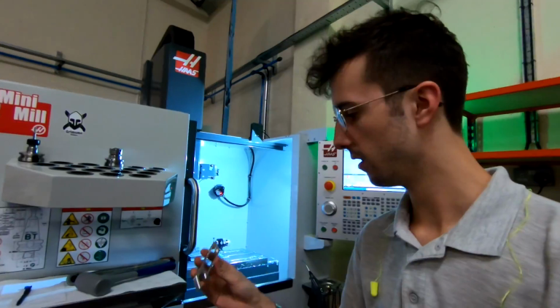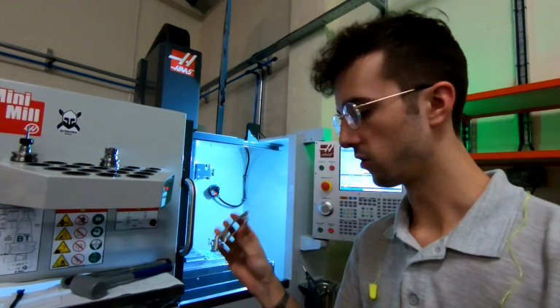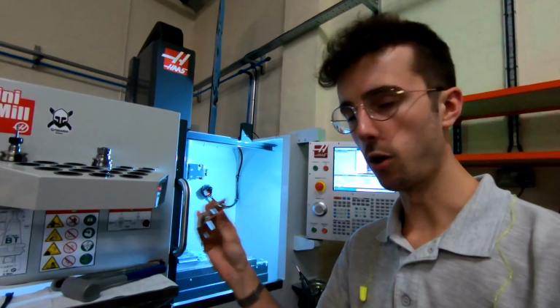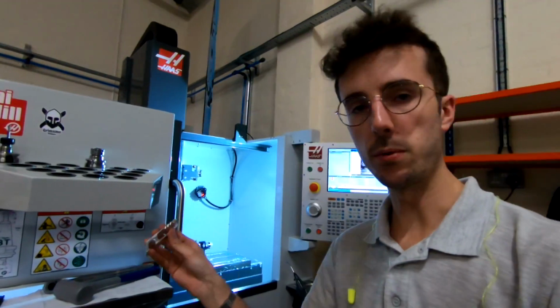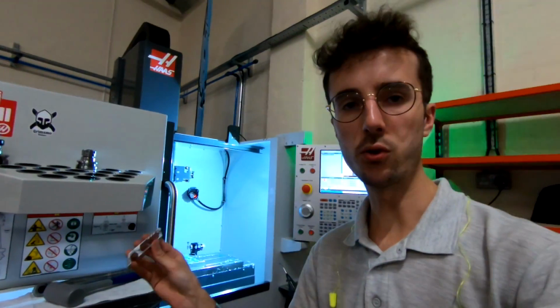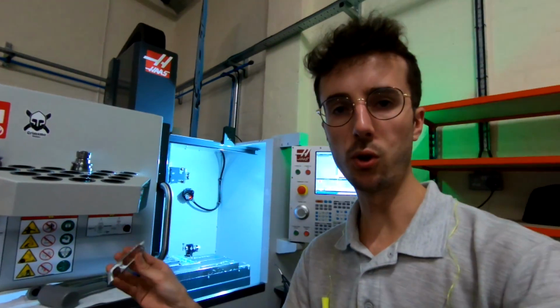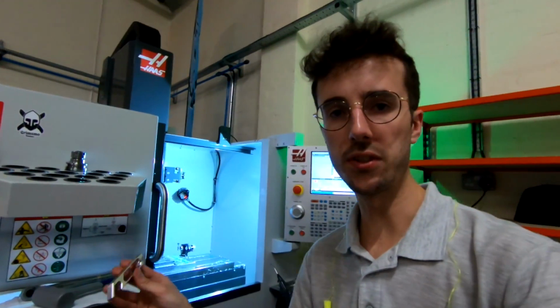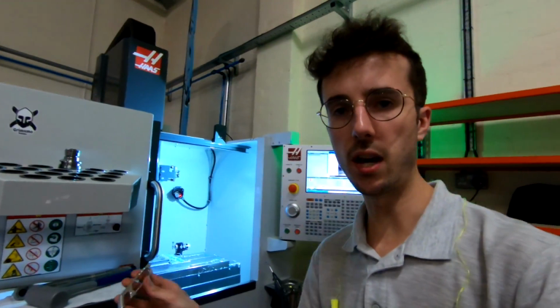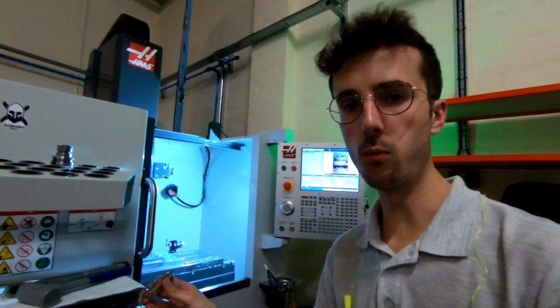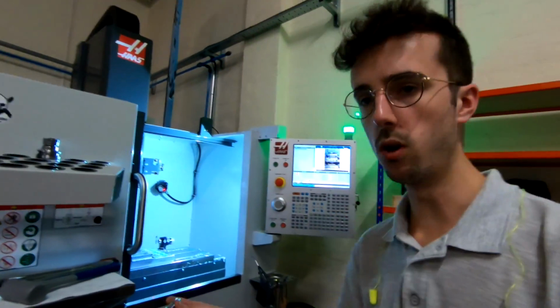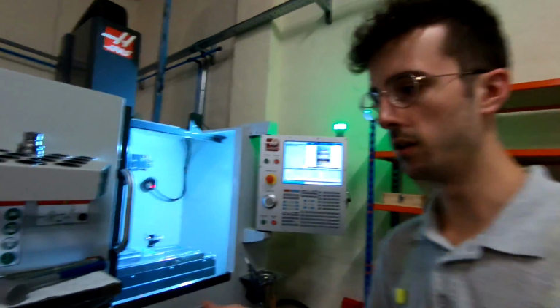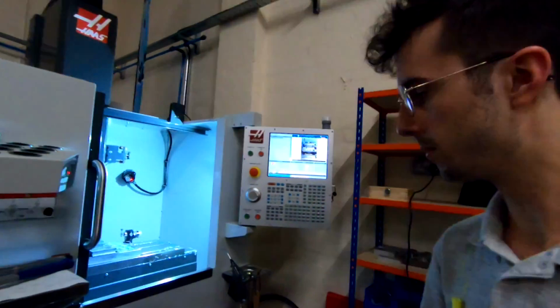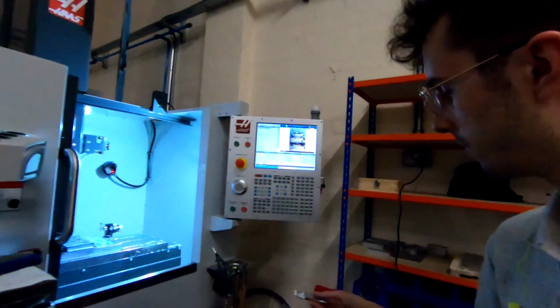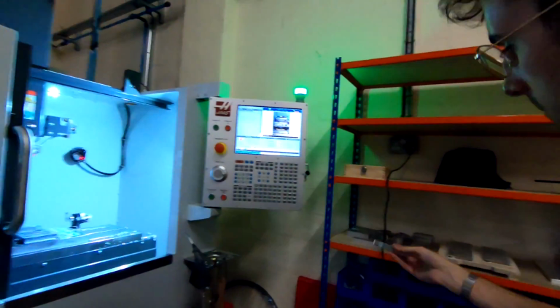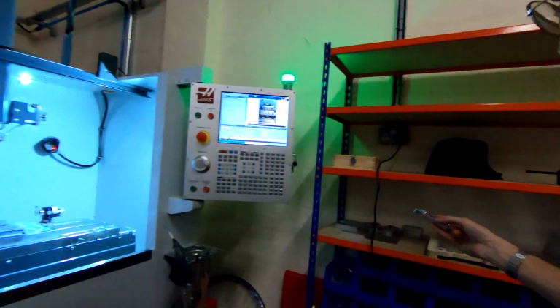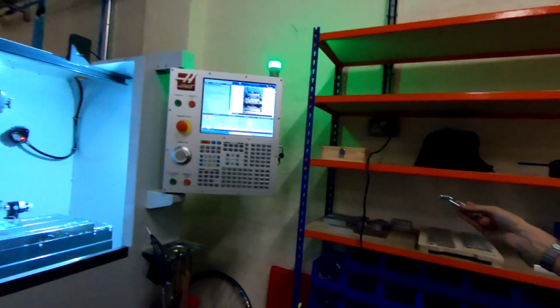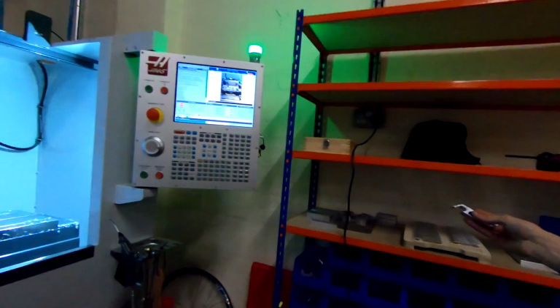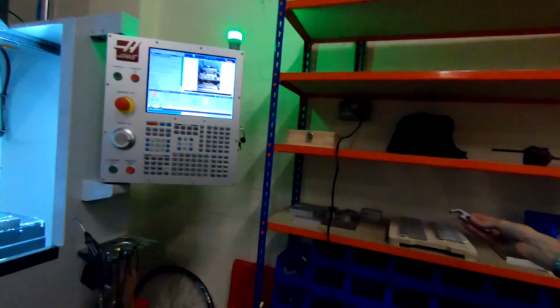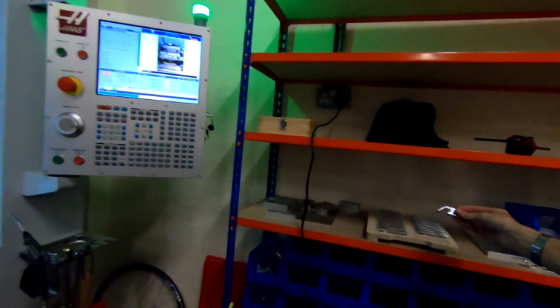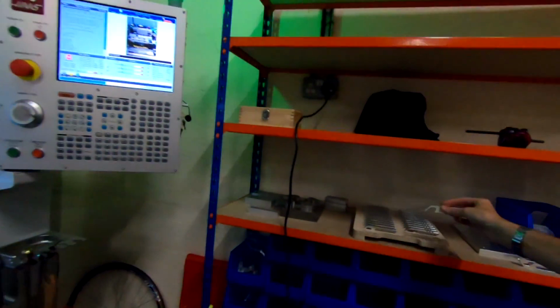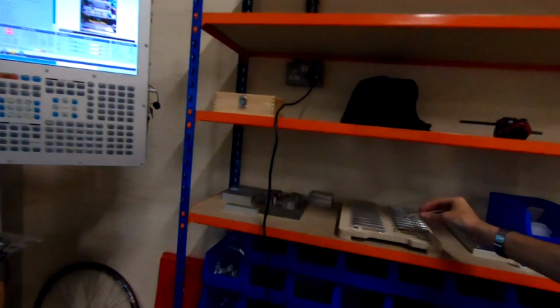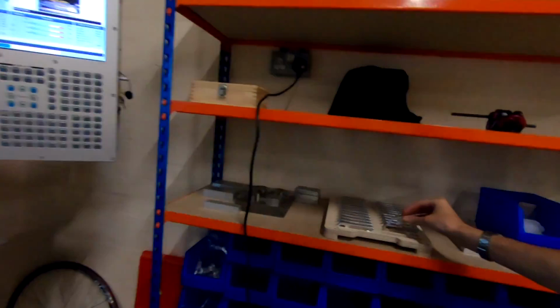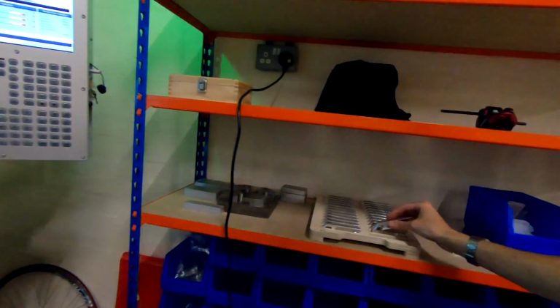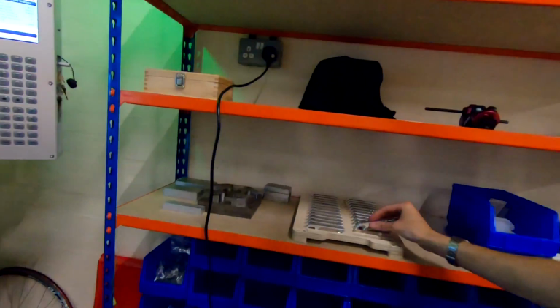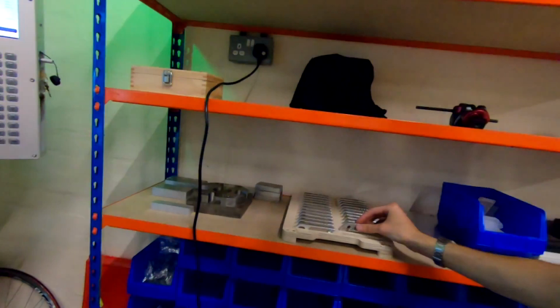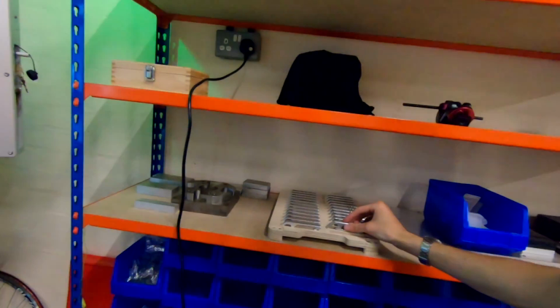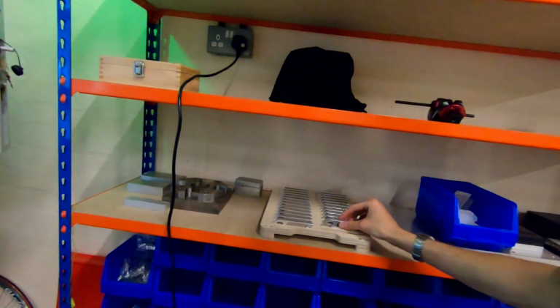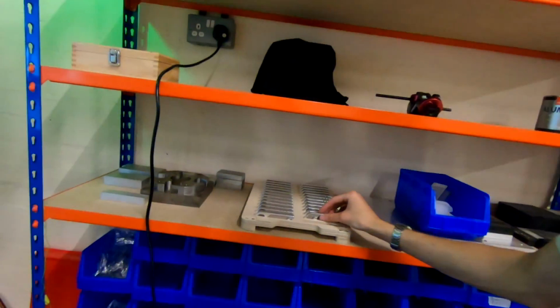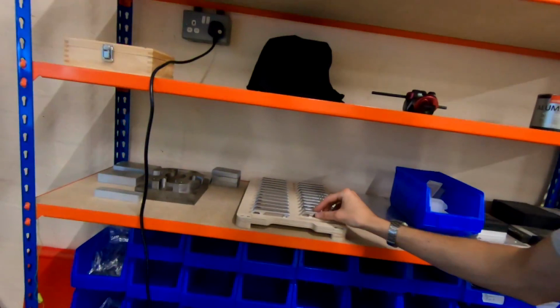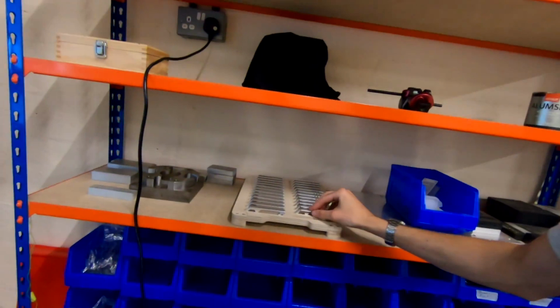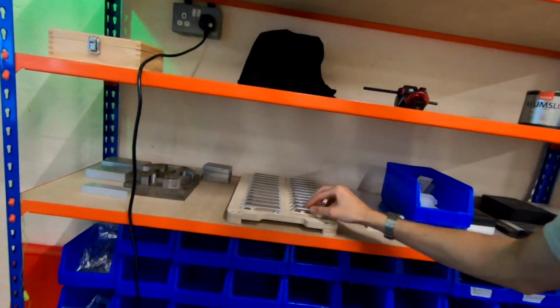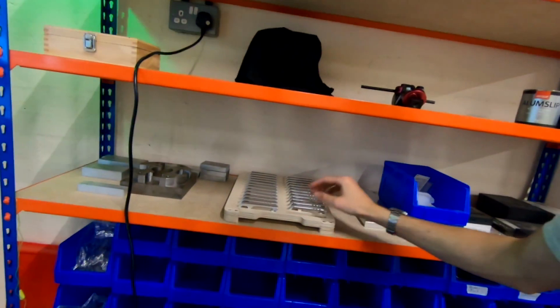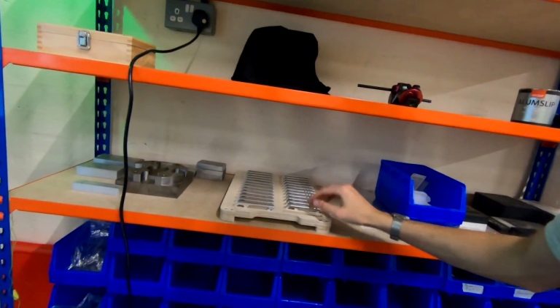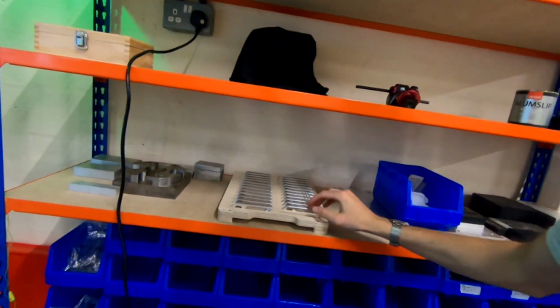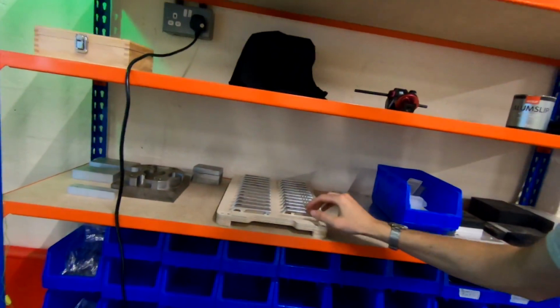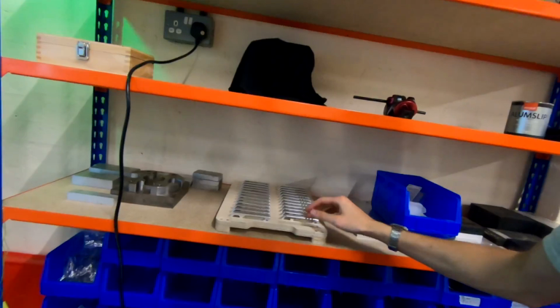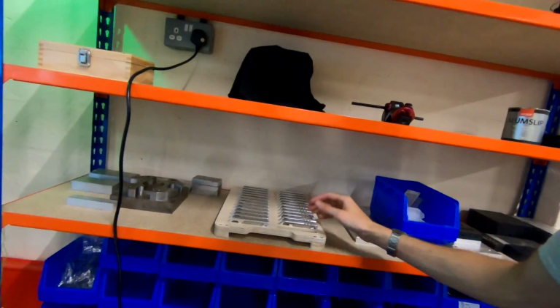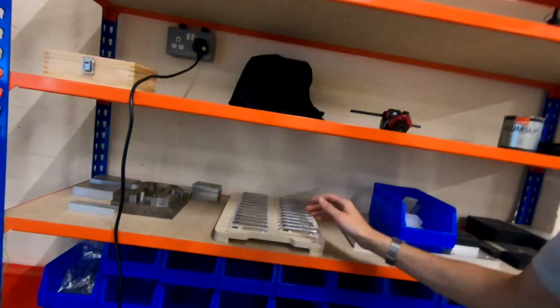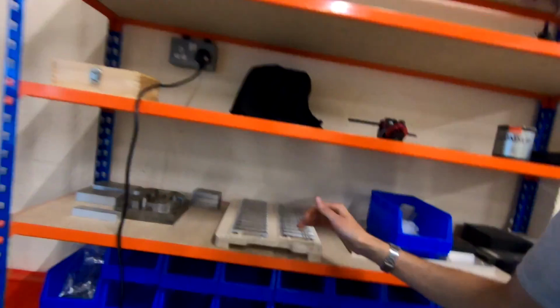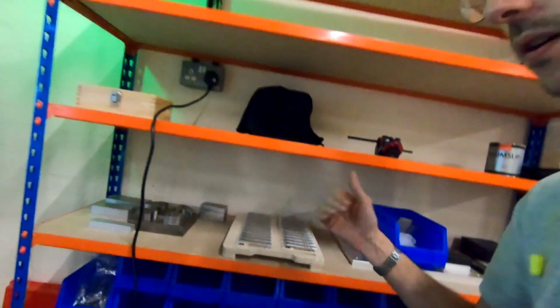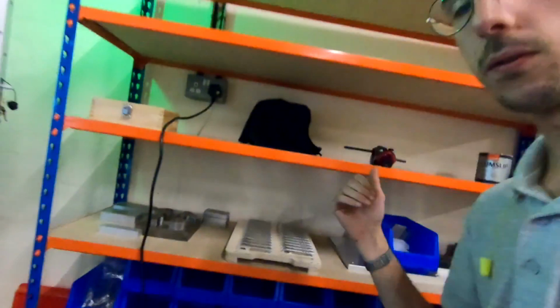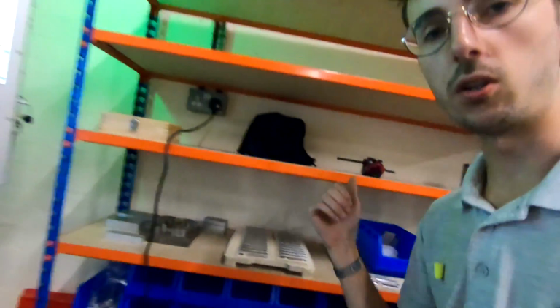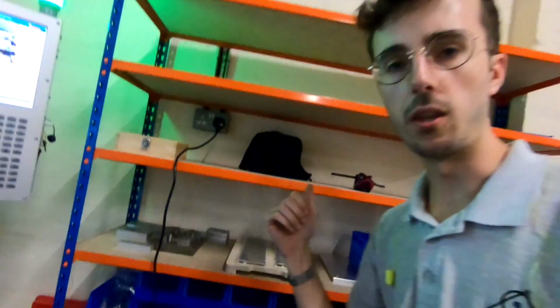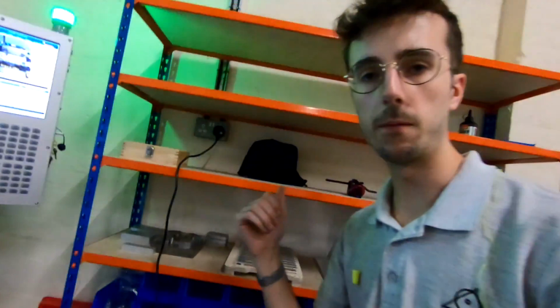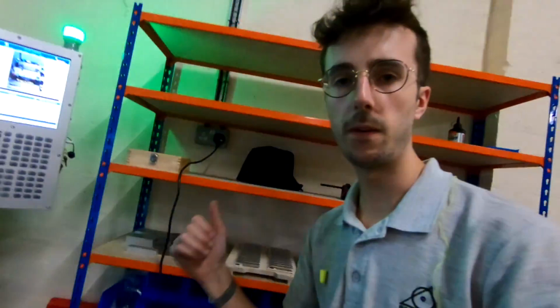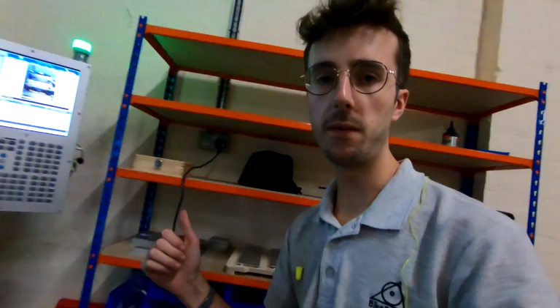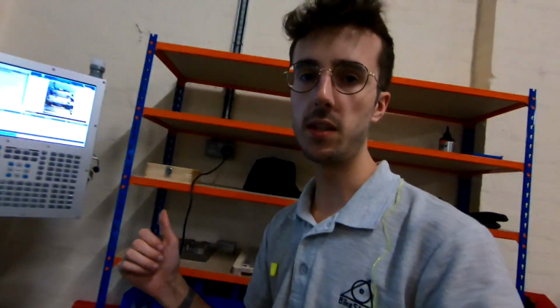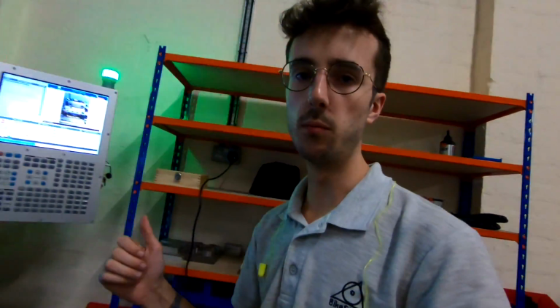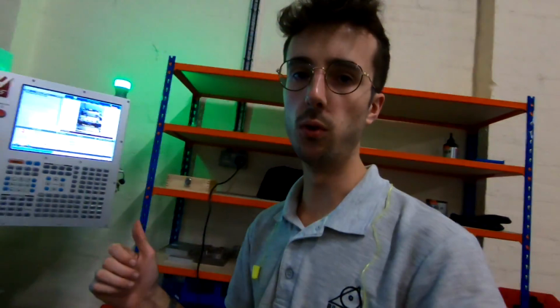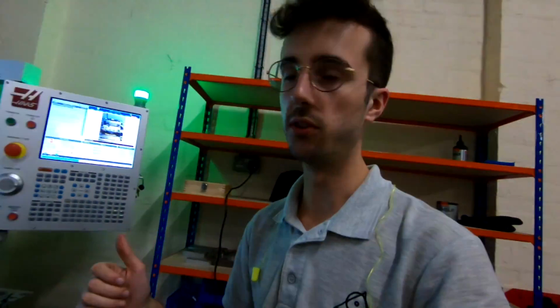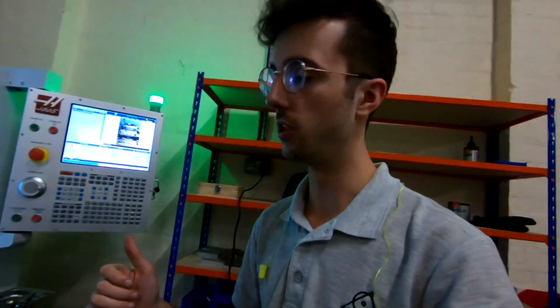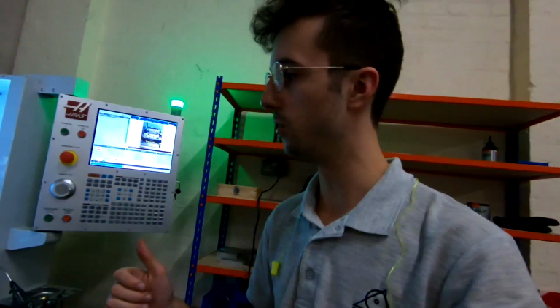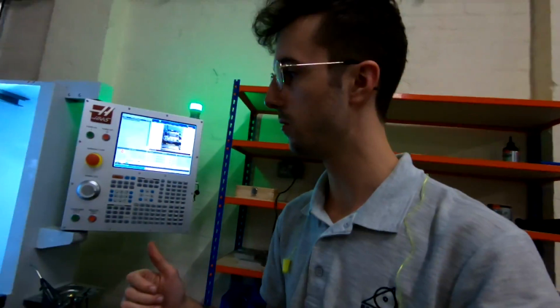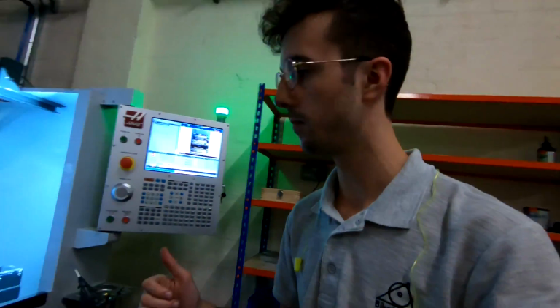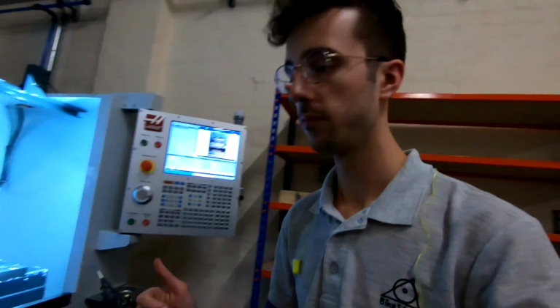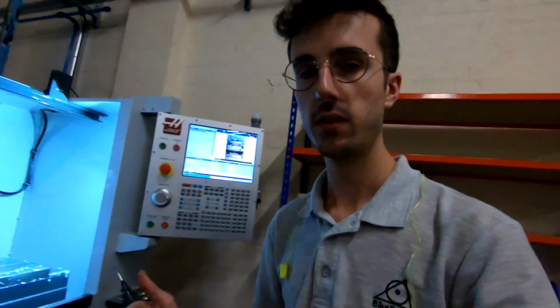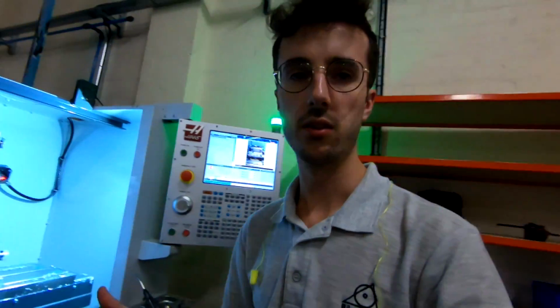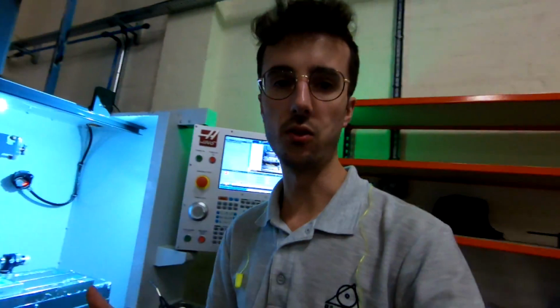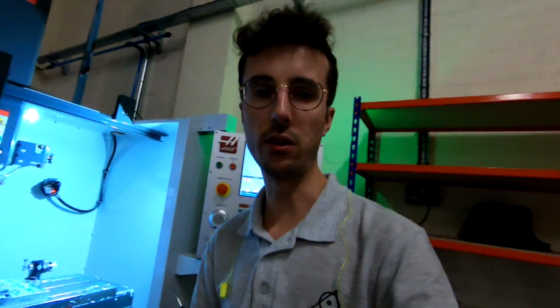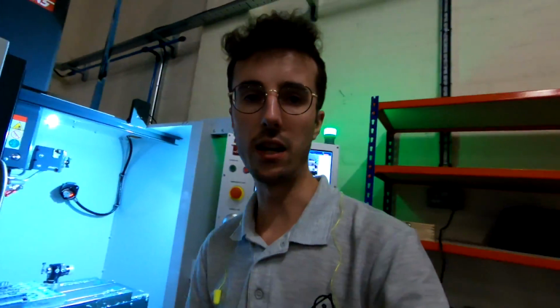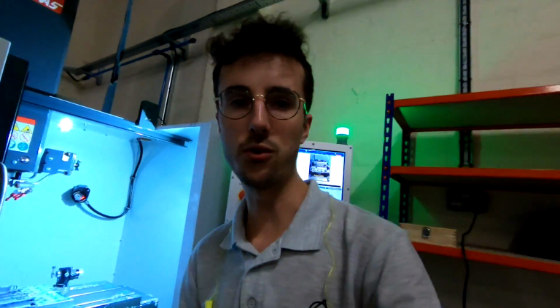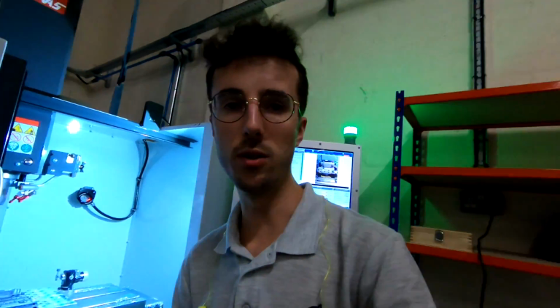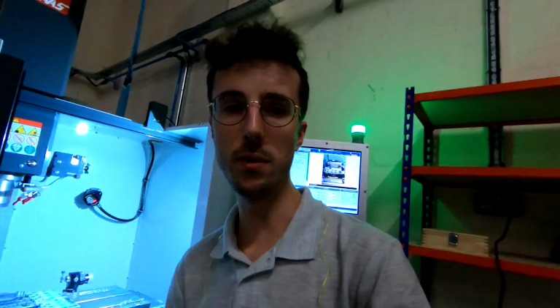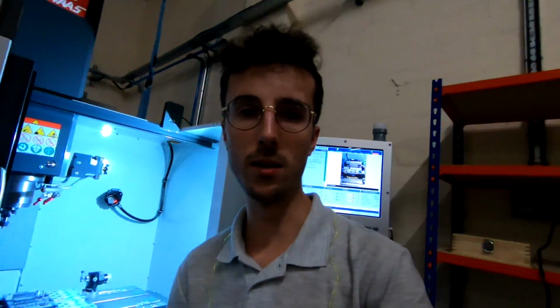So I hope you enjoyed that one. Let's go and put it down there with the others. I've got another 50 more to do, so I'll catch you in a bit.